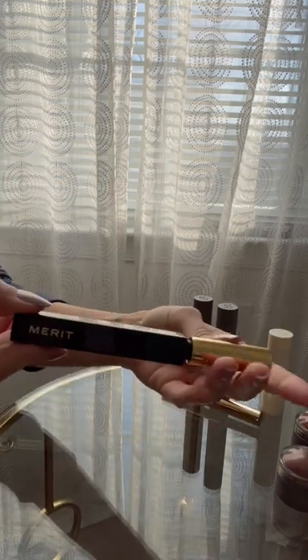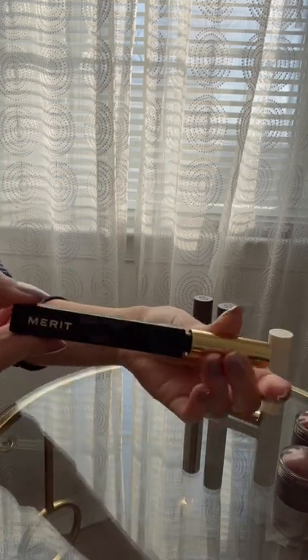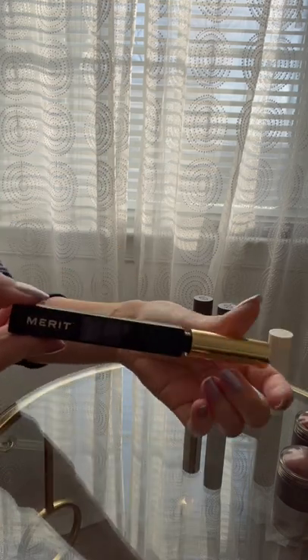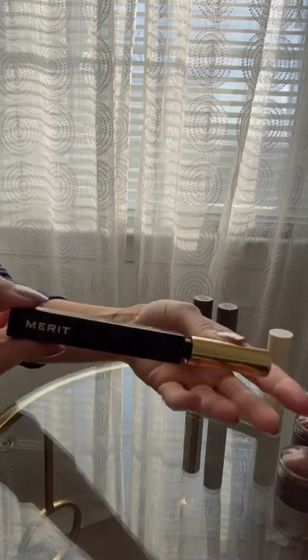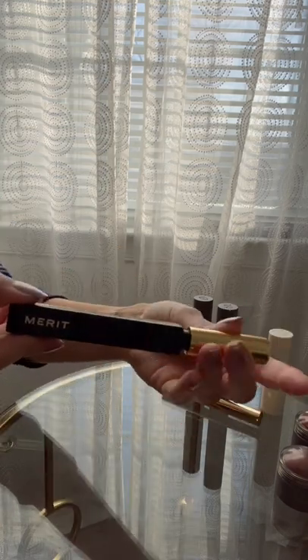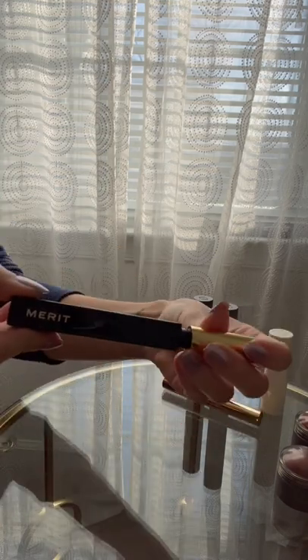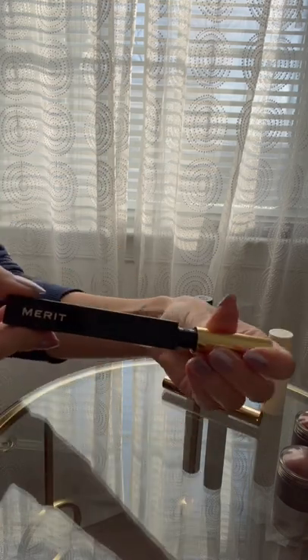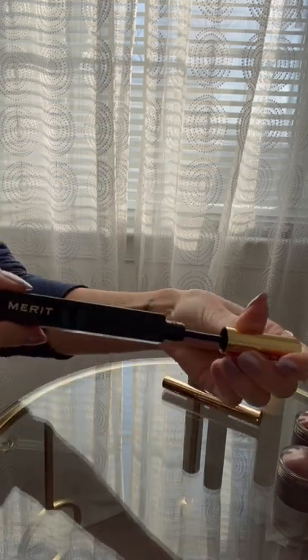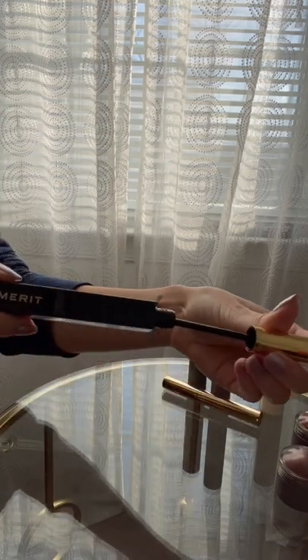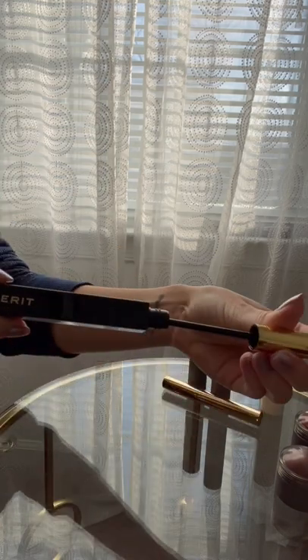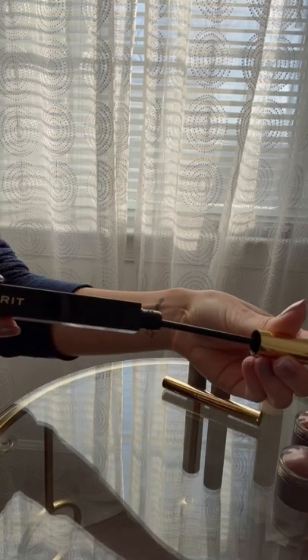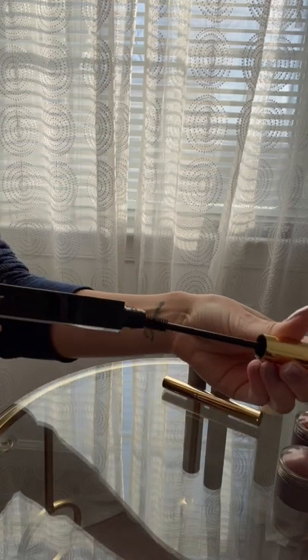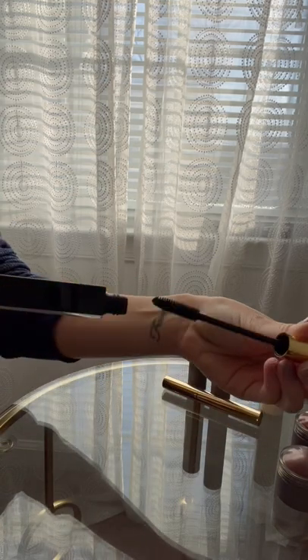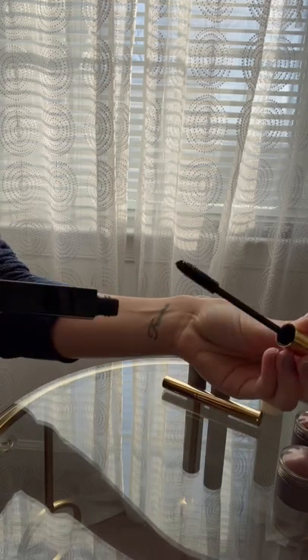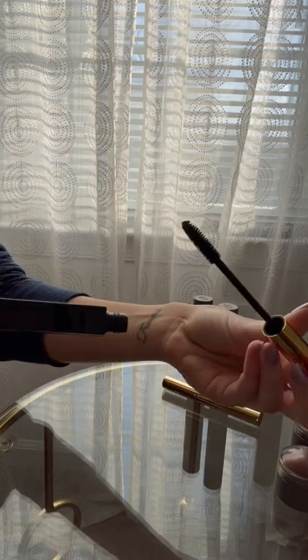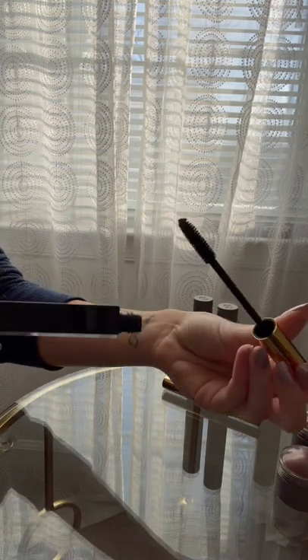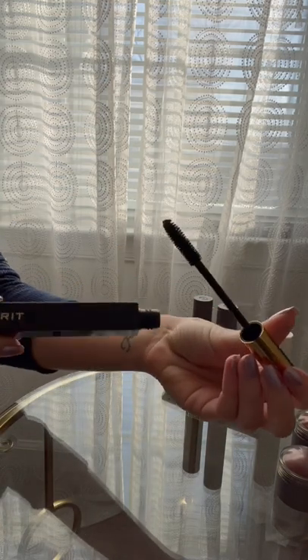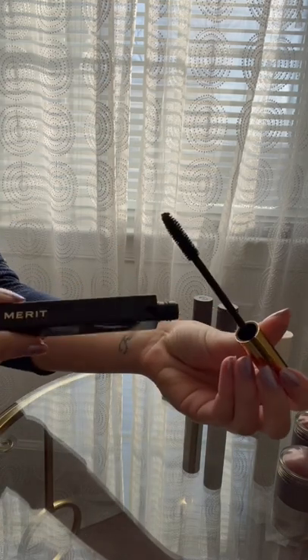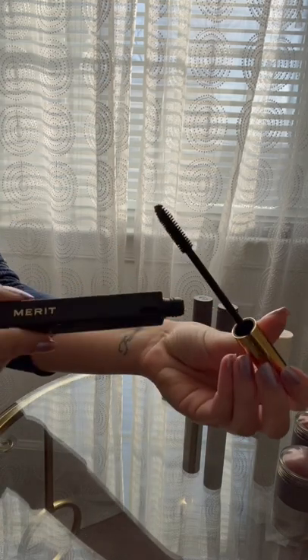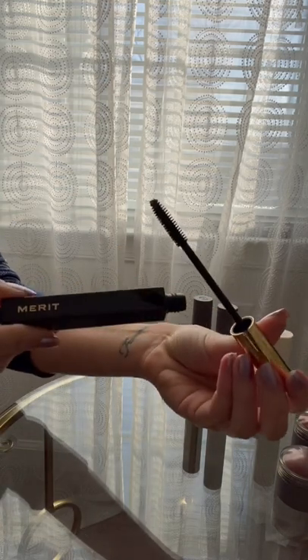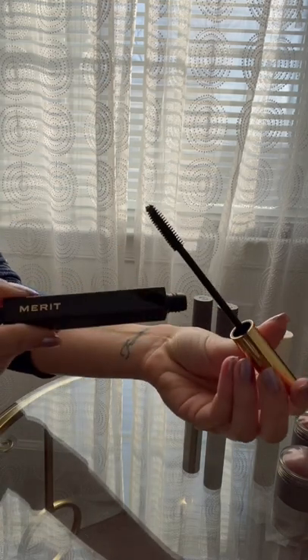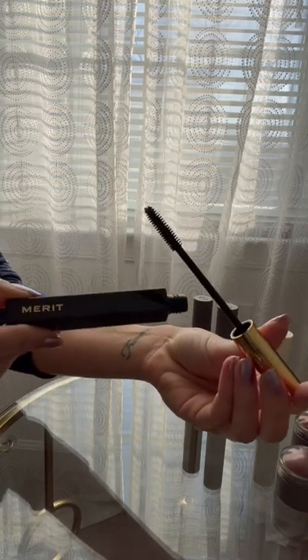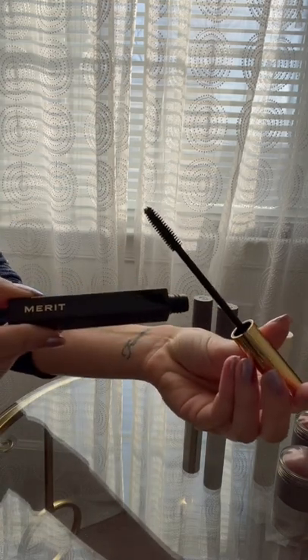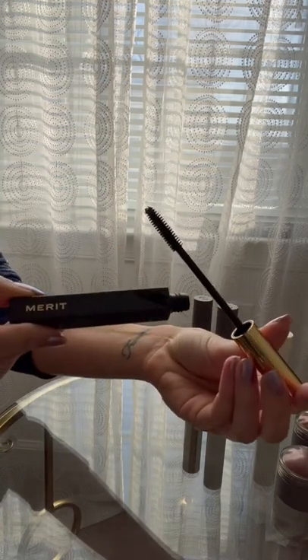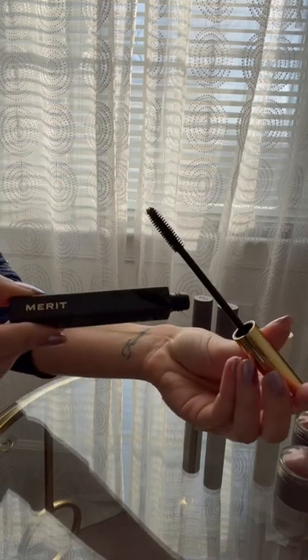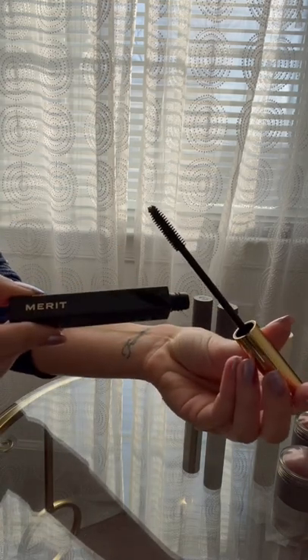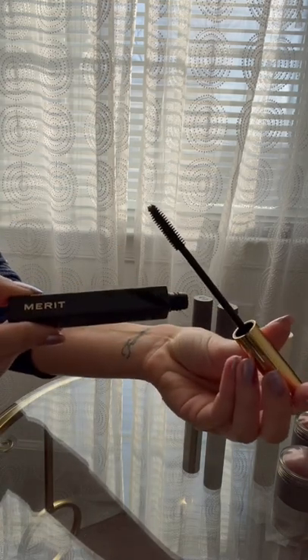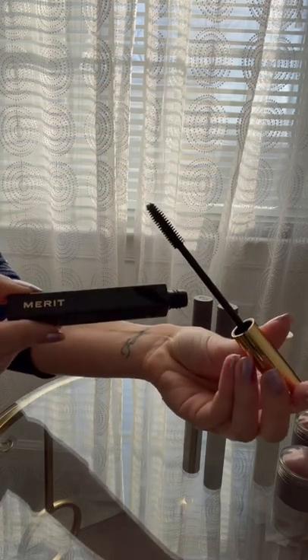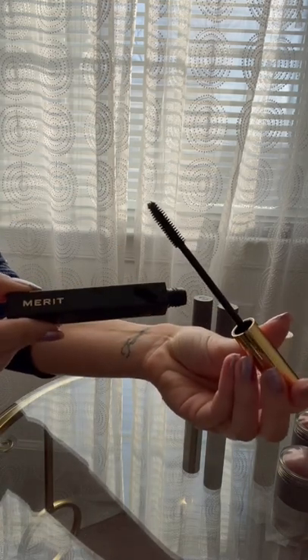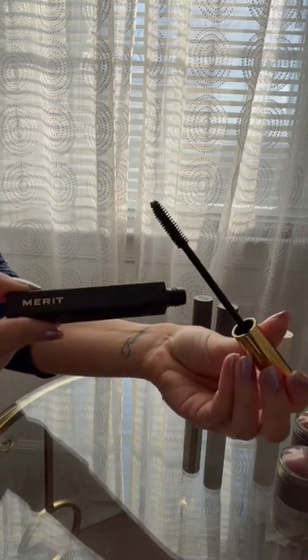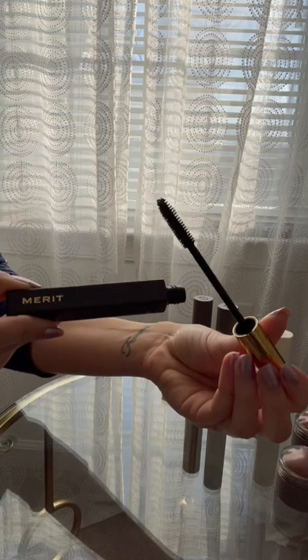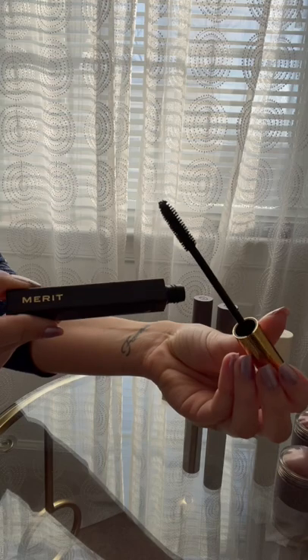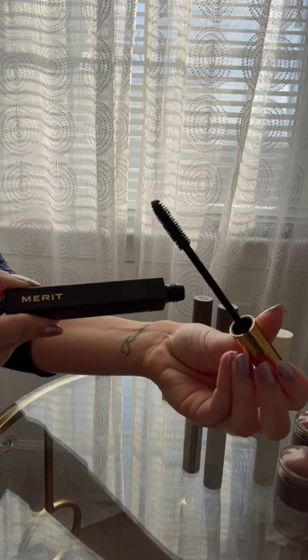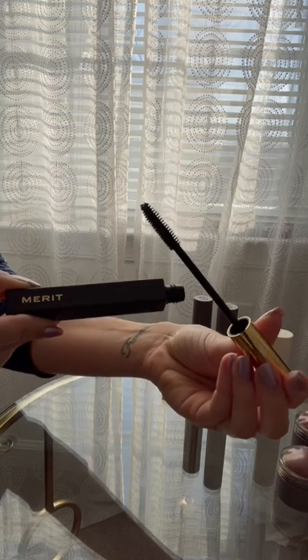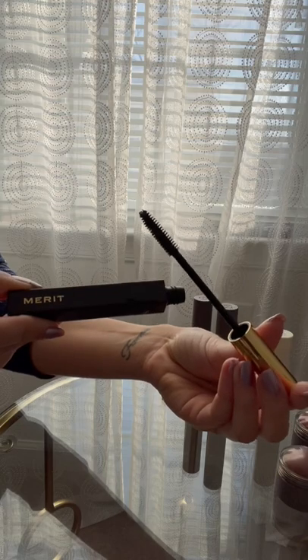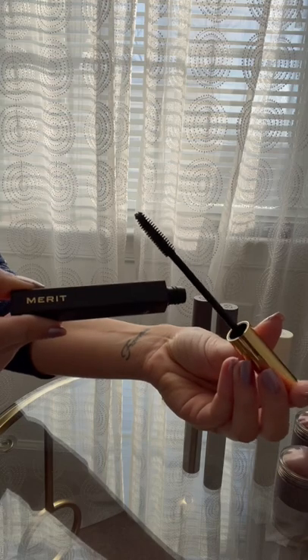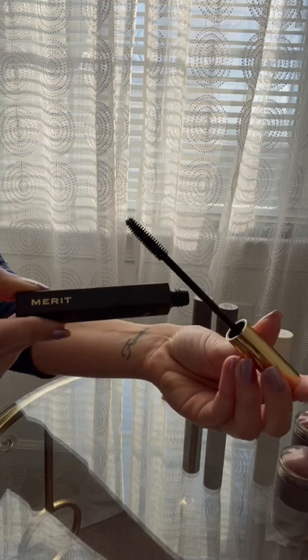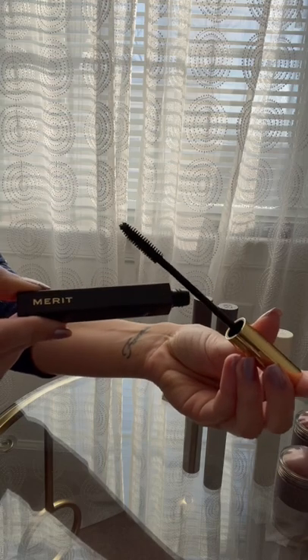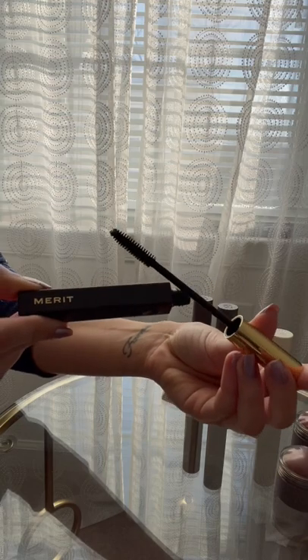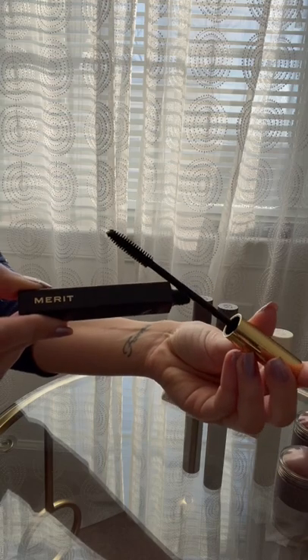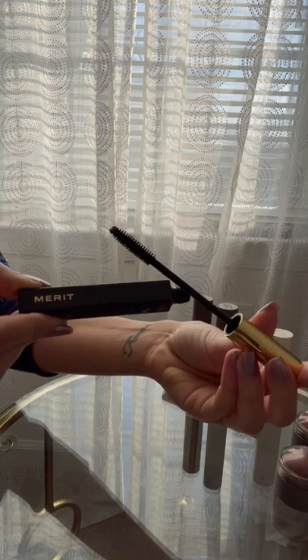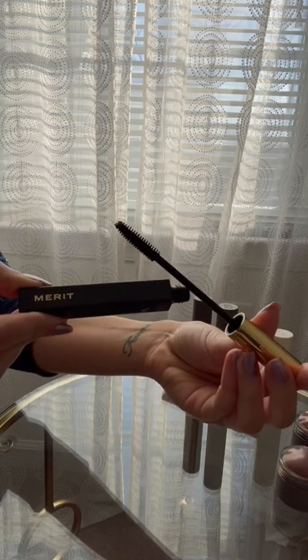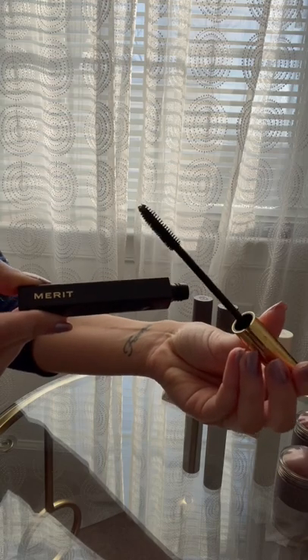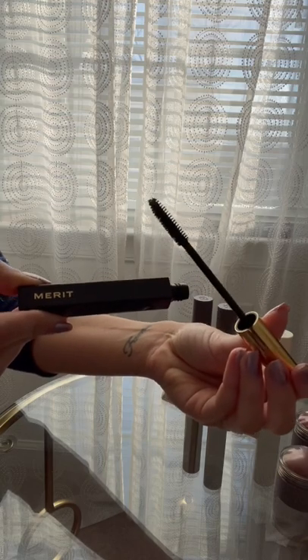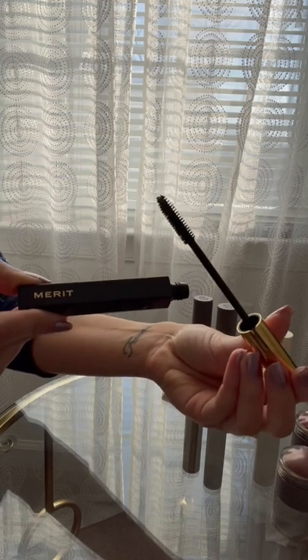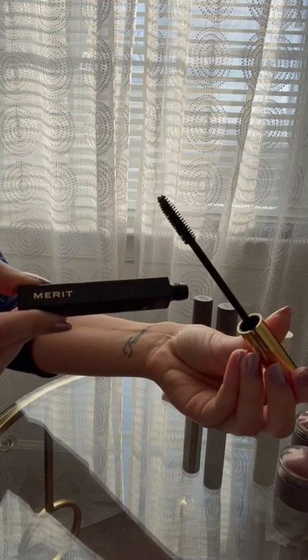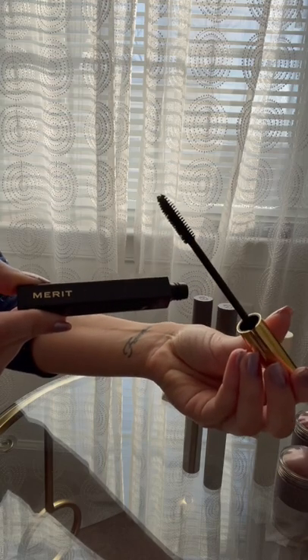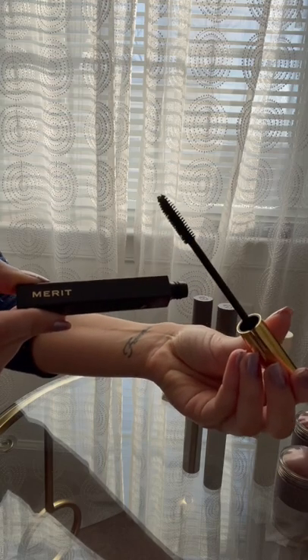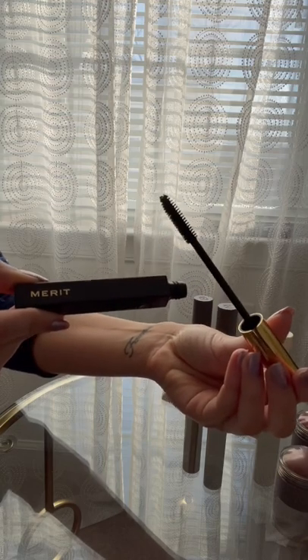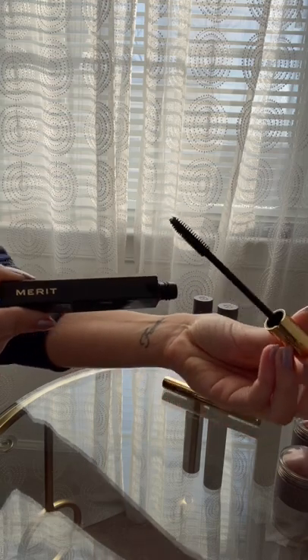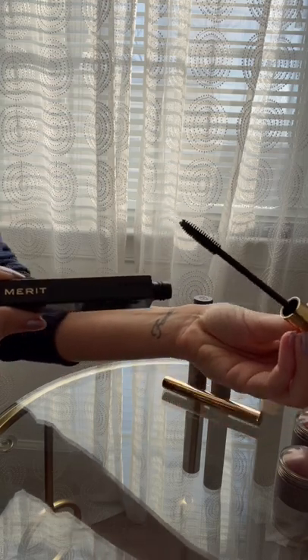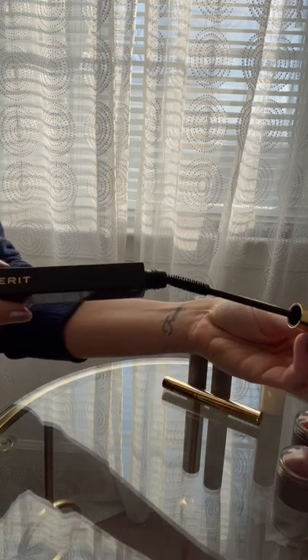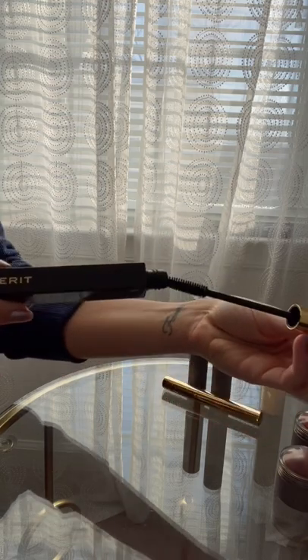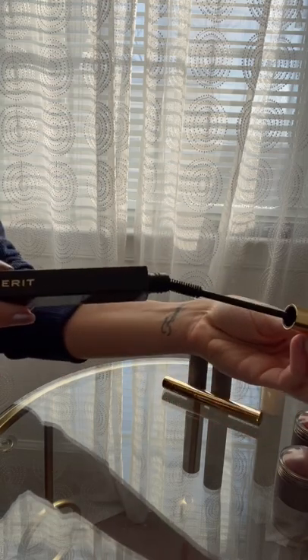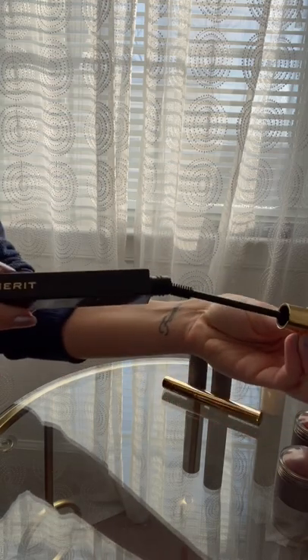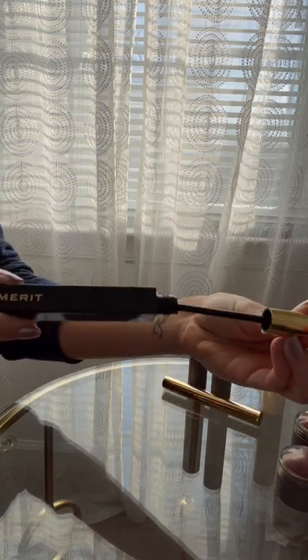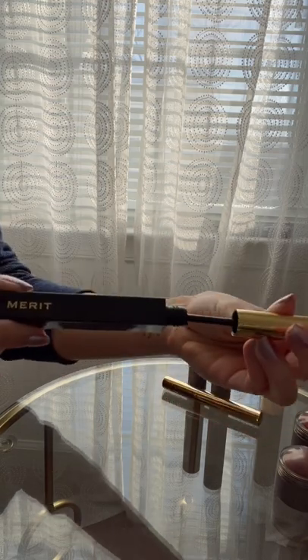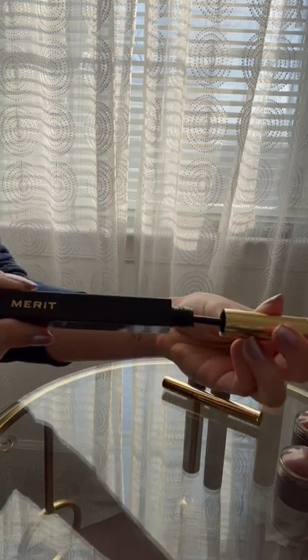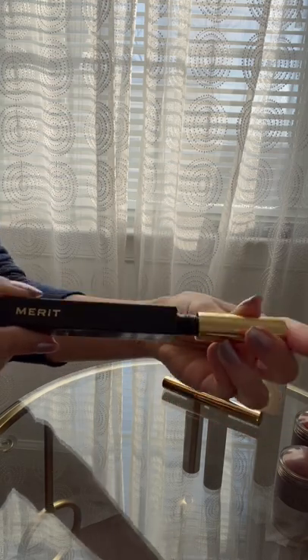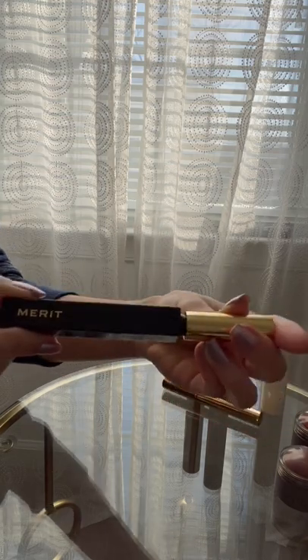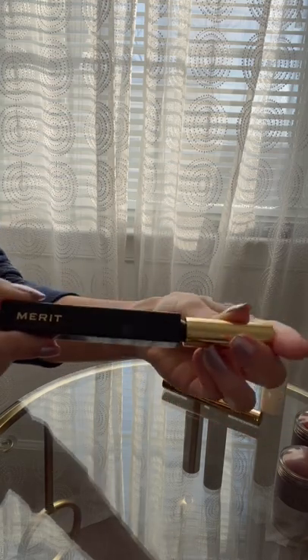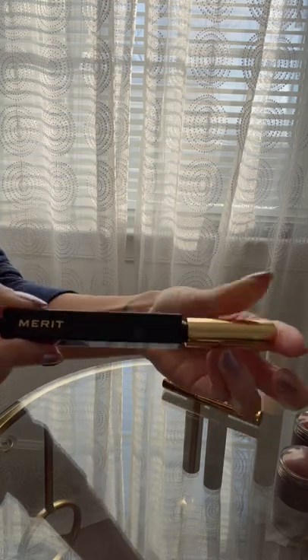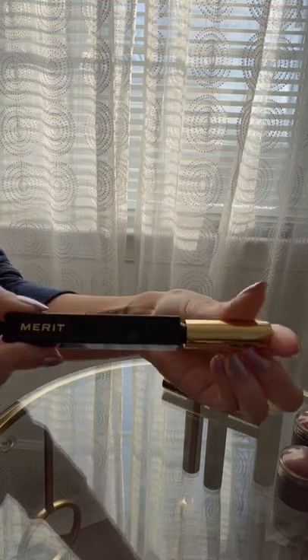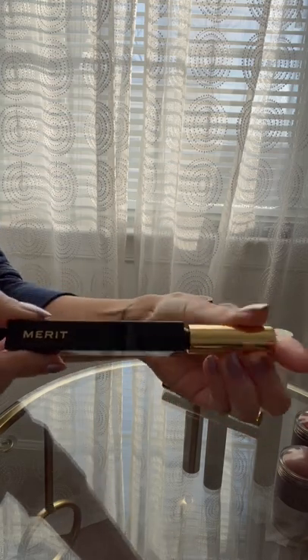Lengthening Mascara — this is one of my all-time favorite mascaras. Be sure to check out my profile for more beauty reviews or to see these products in action. Thanks for watching!